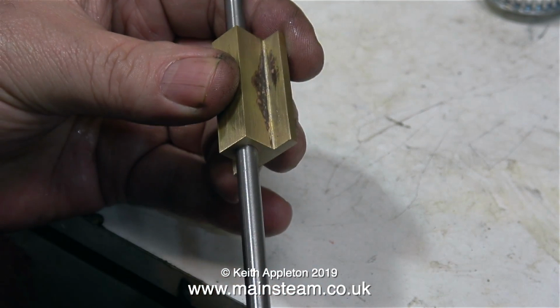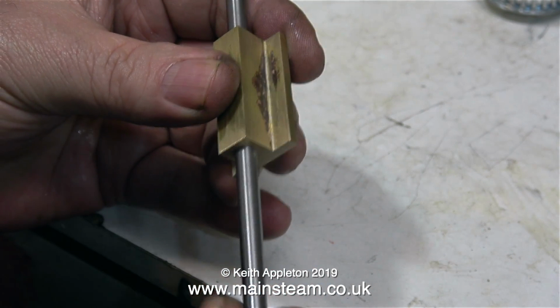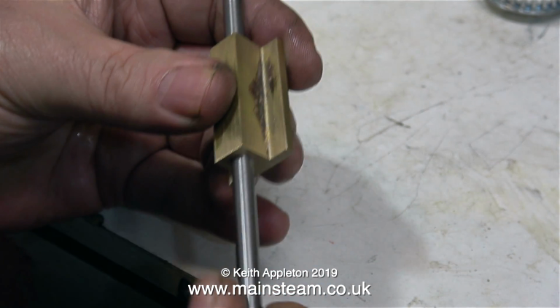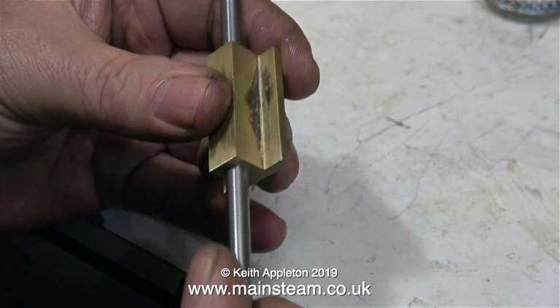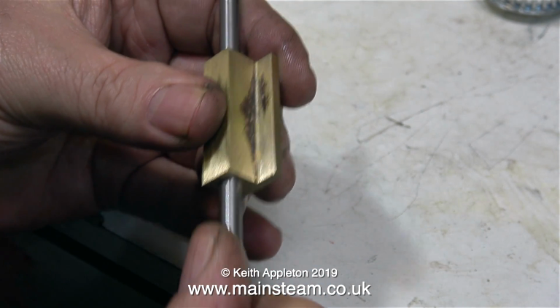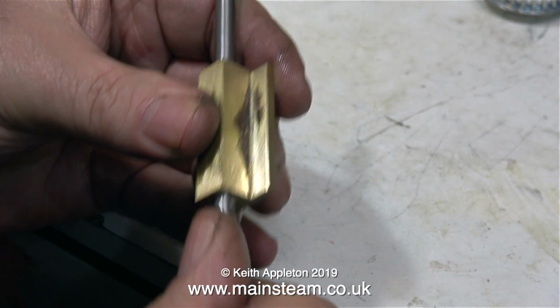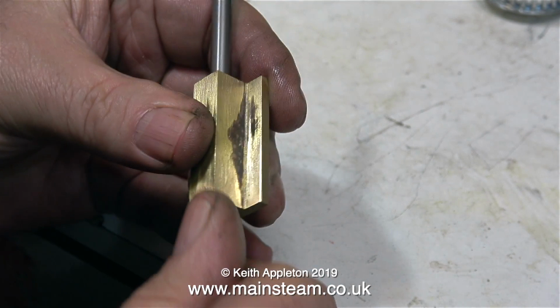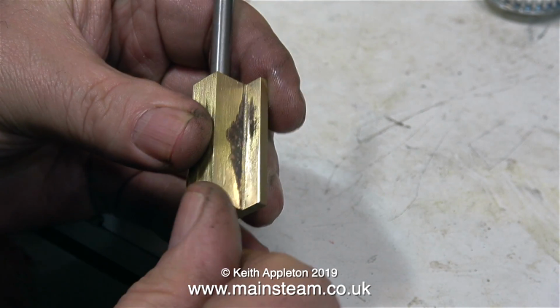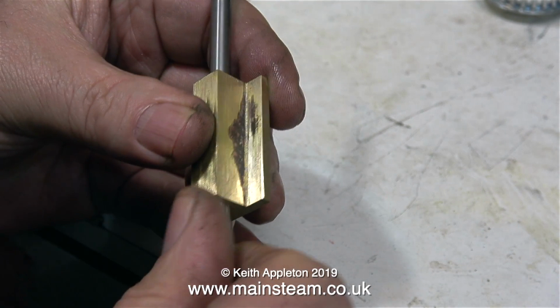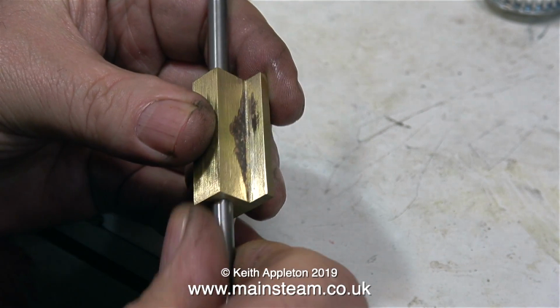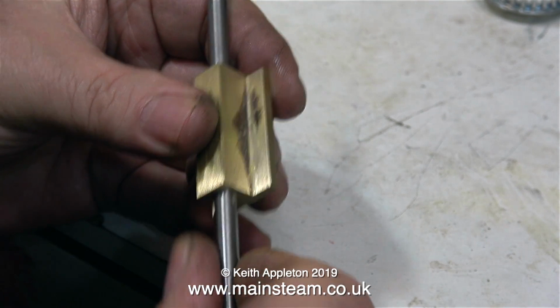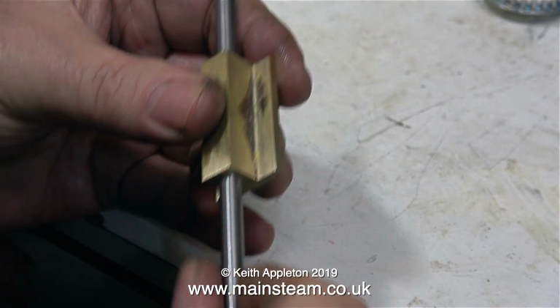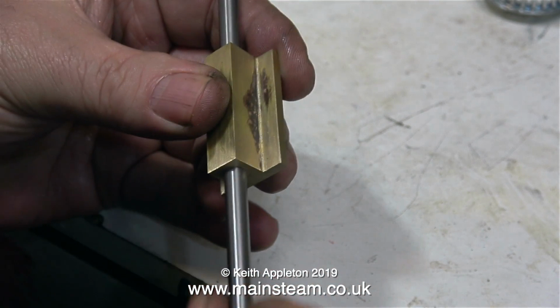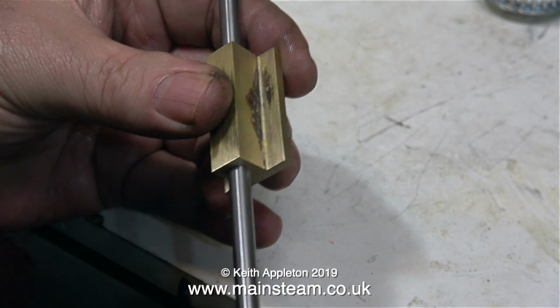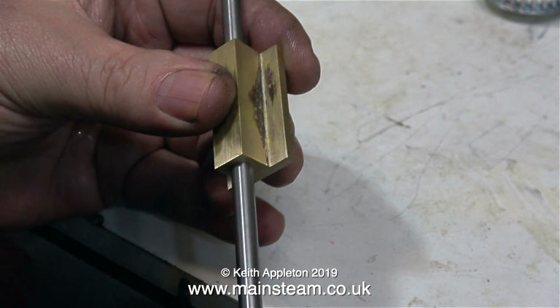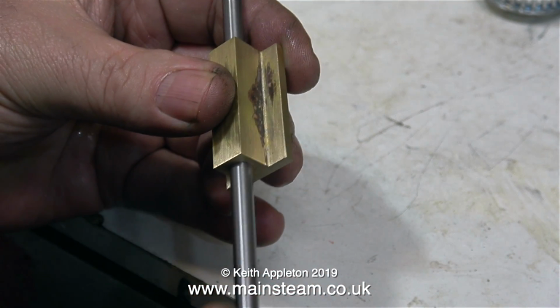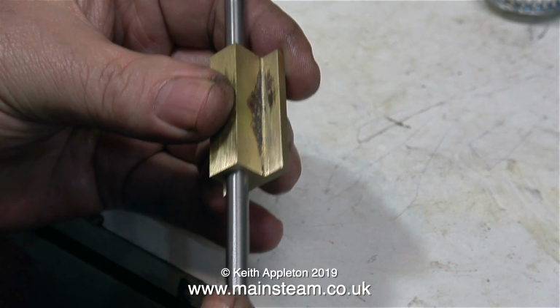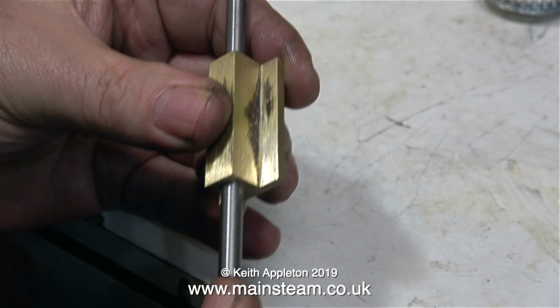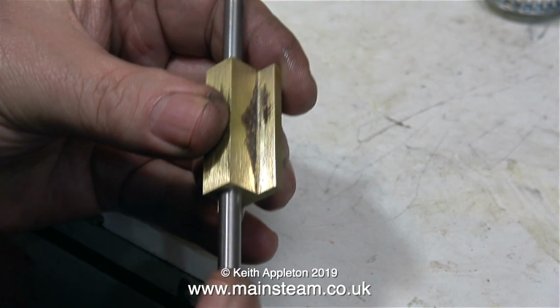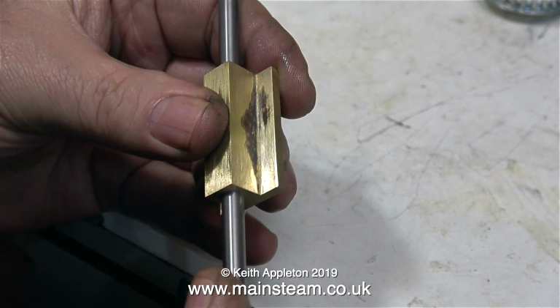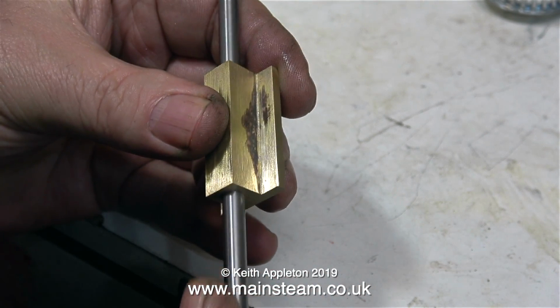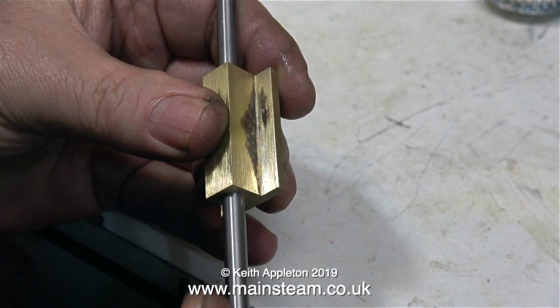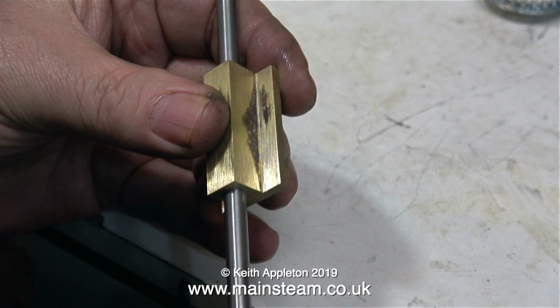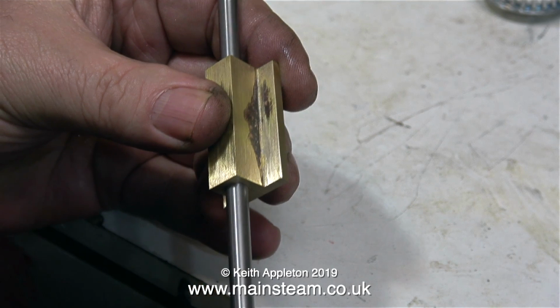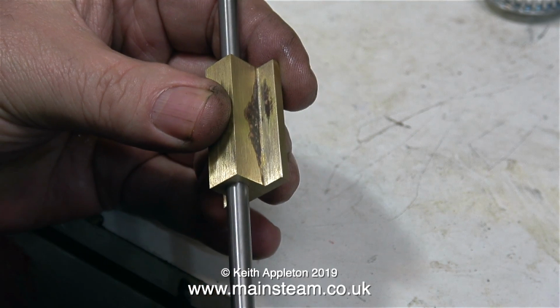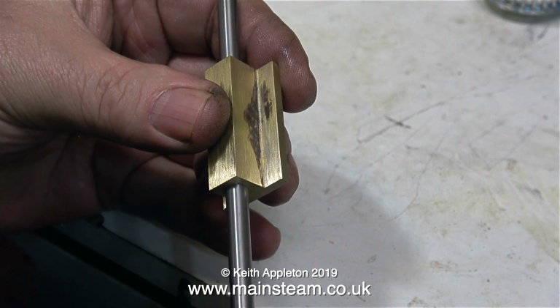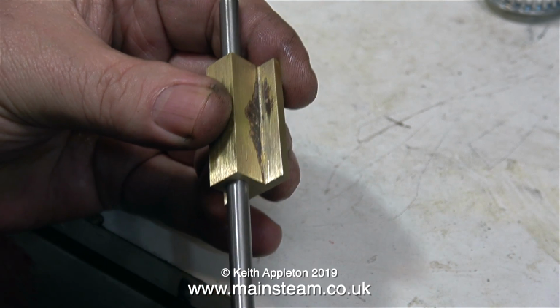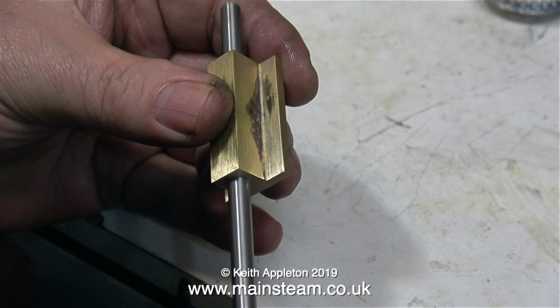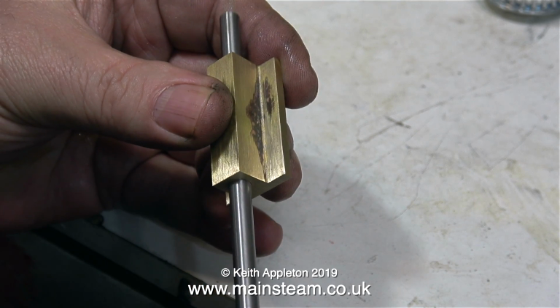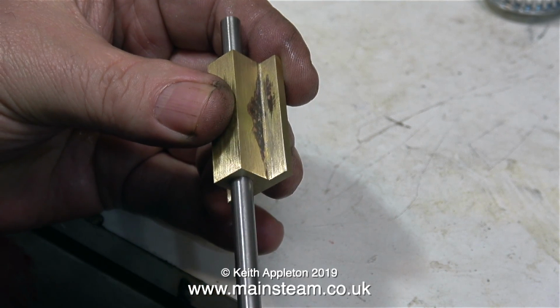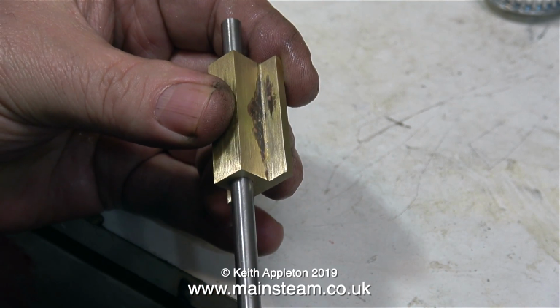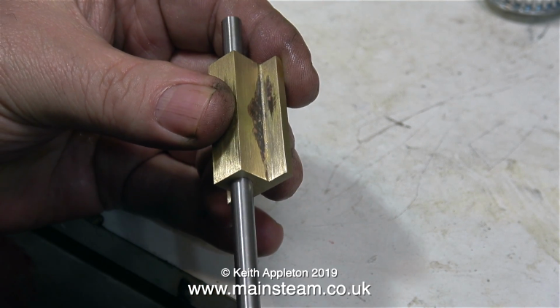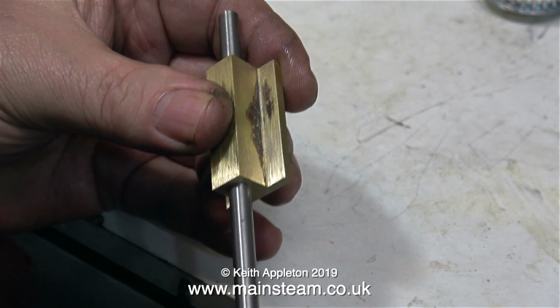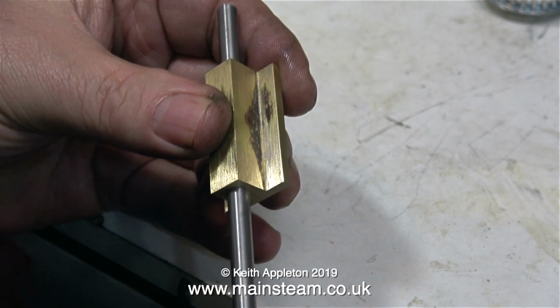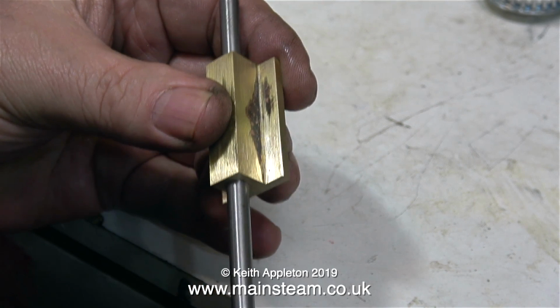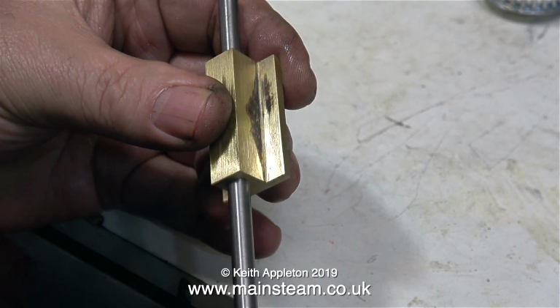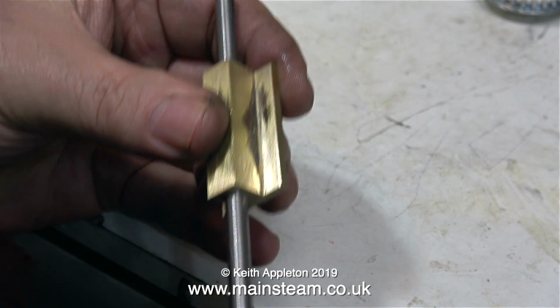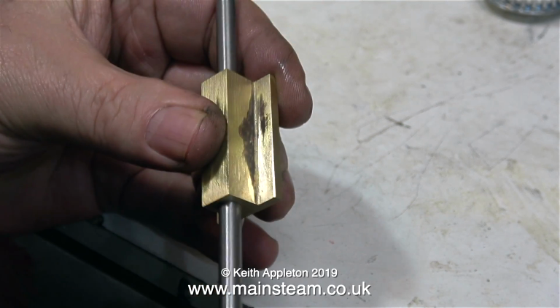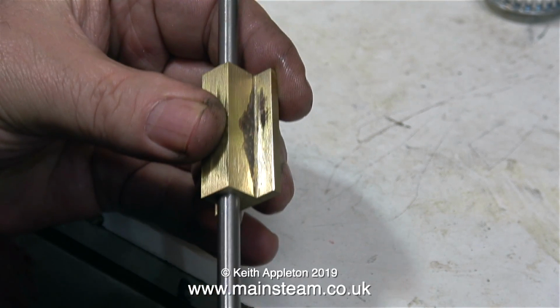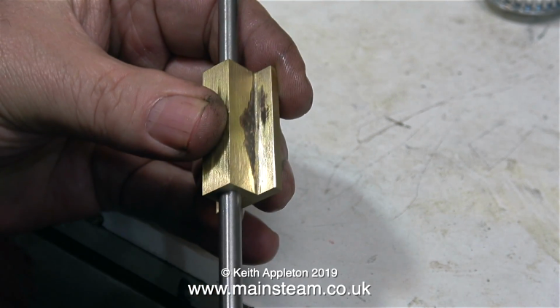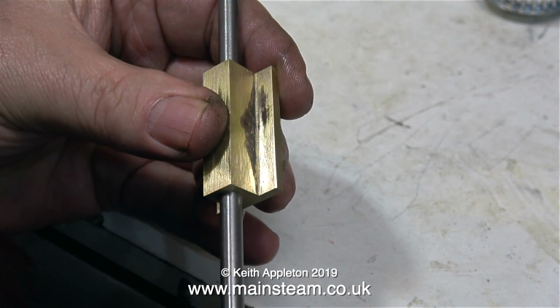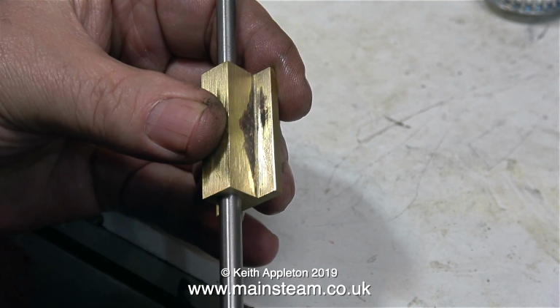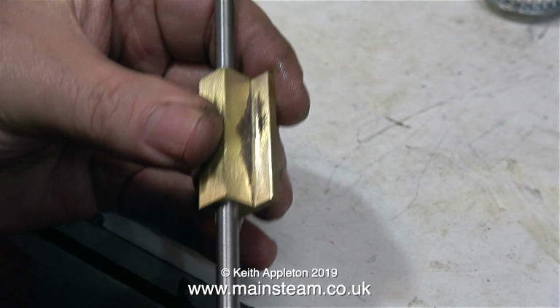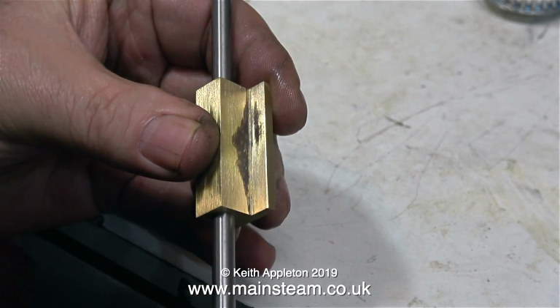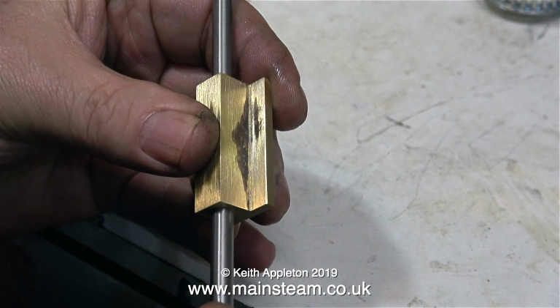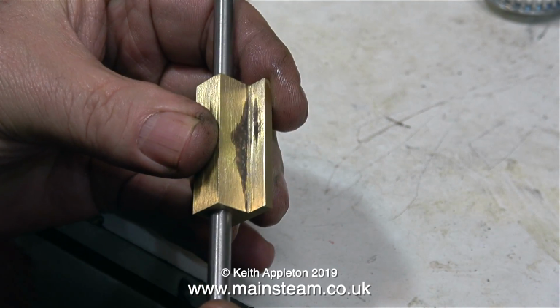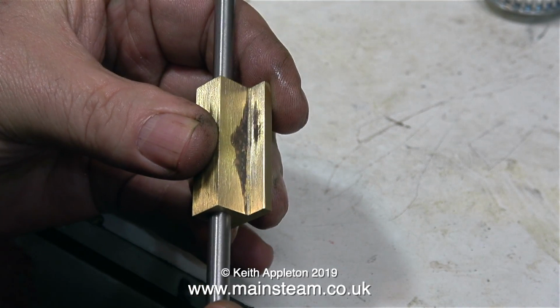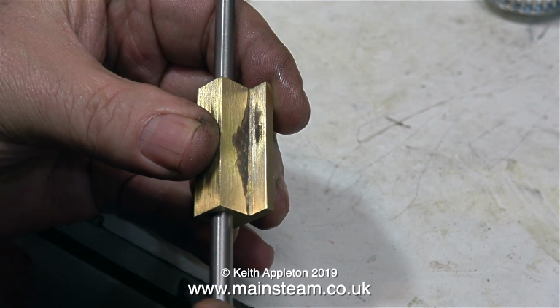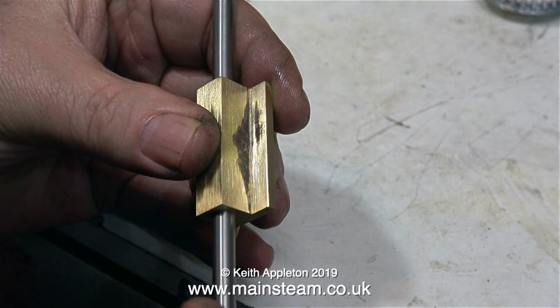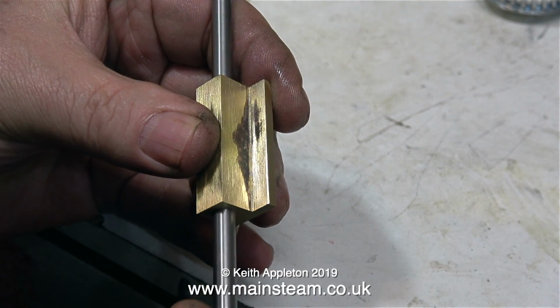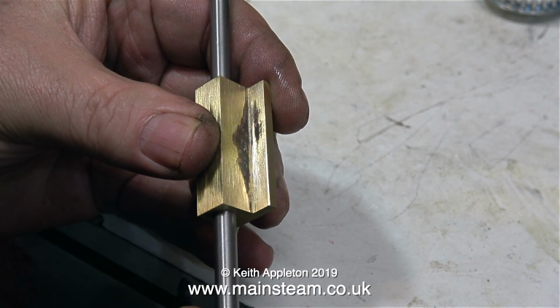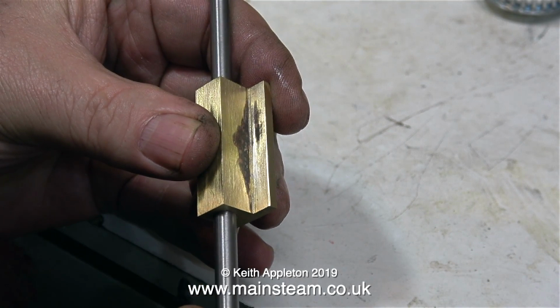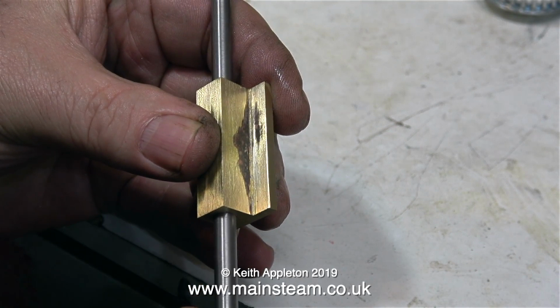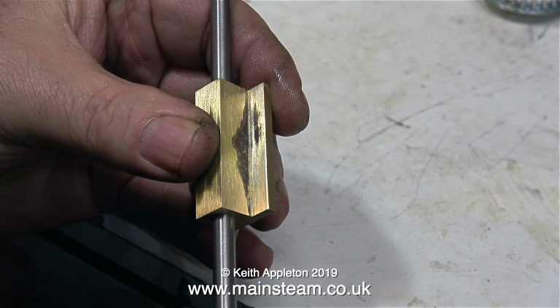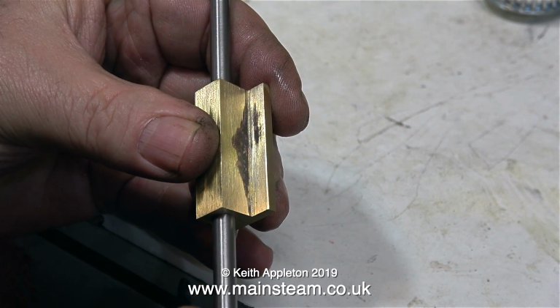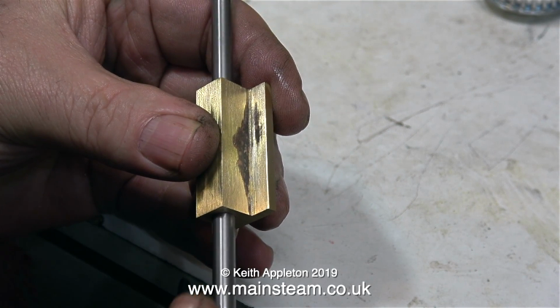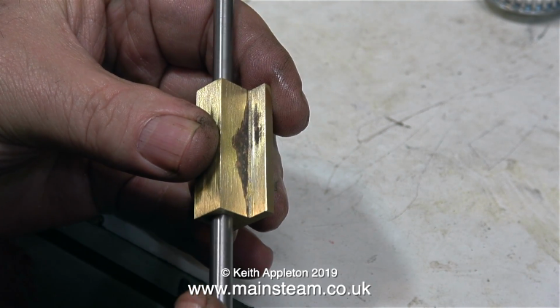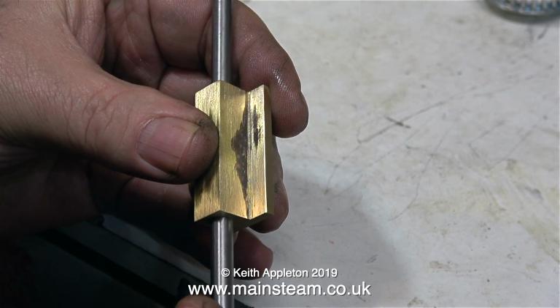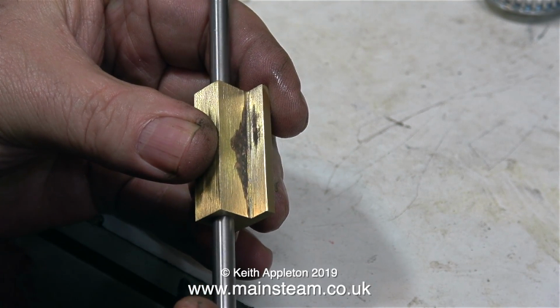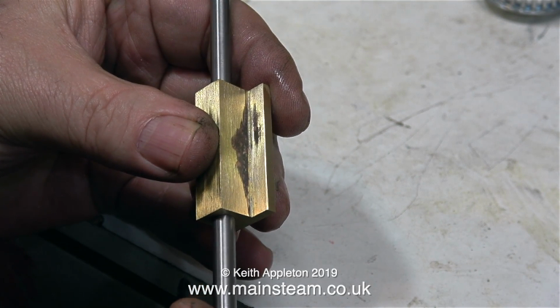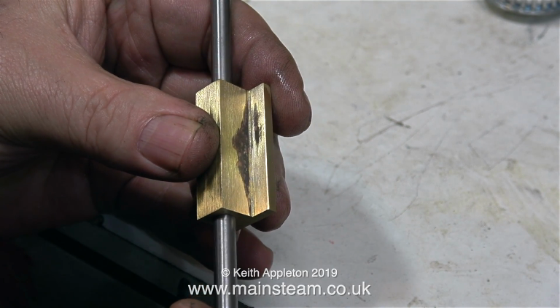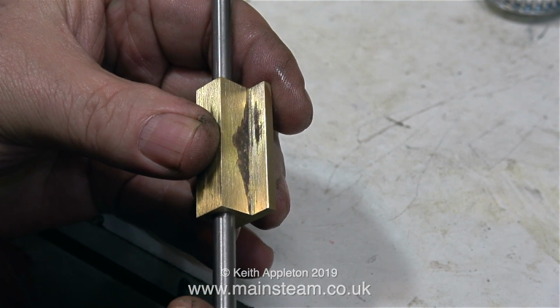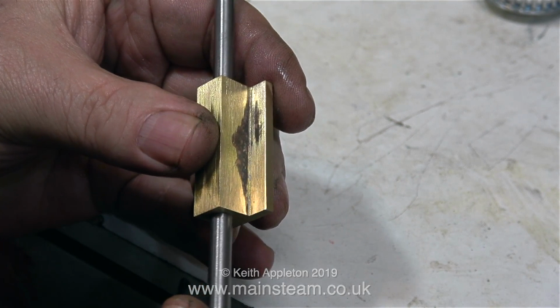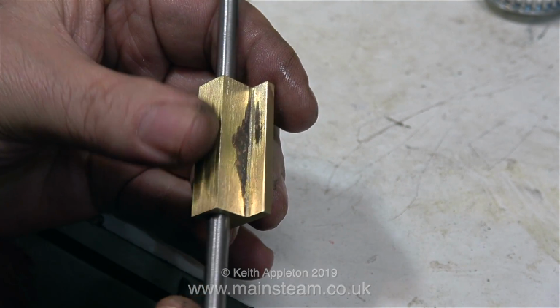If the bearing sleeve had been a tighter fit then I would have had to re-ream it once fitted into the component. So it took three attempts, and it was good to do it that way for me because that is what used to happen when I was a beginner. Thanks for watching and I hope you found it useful.